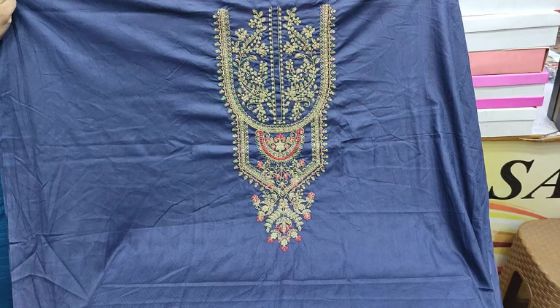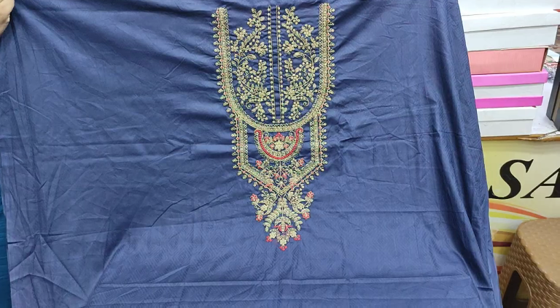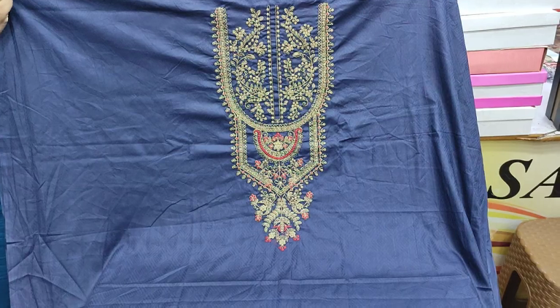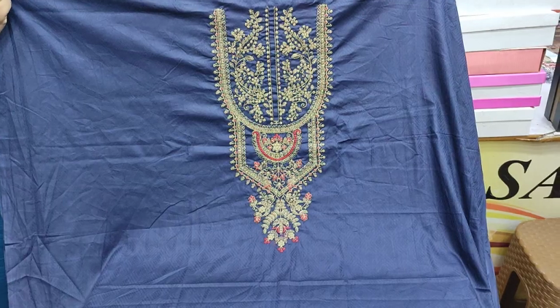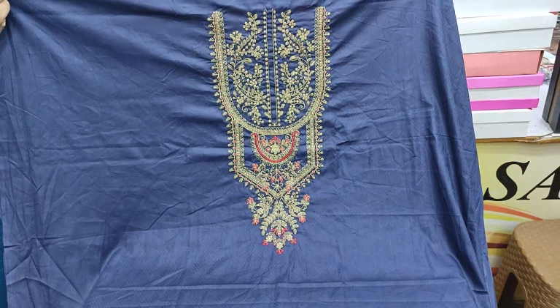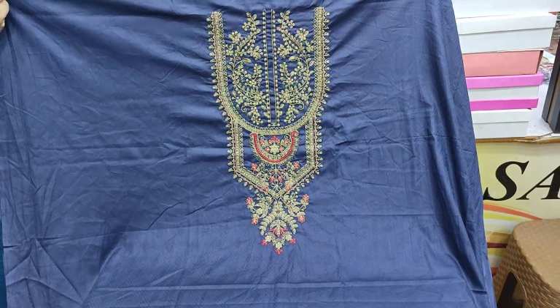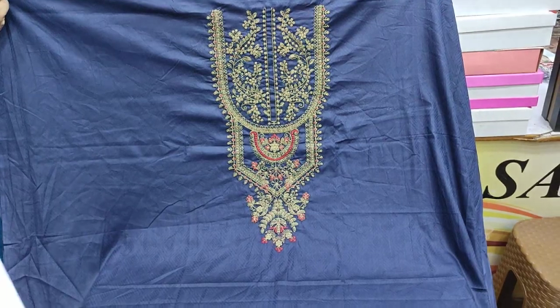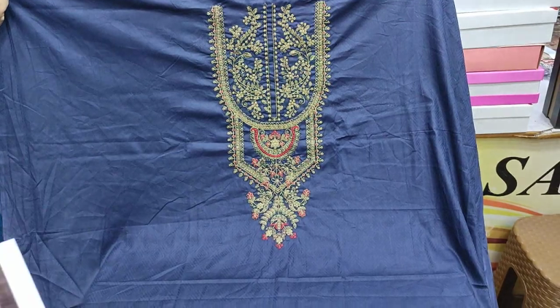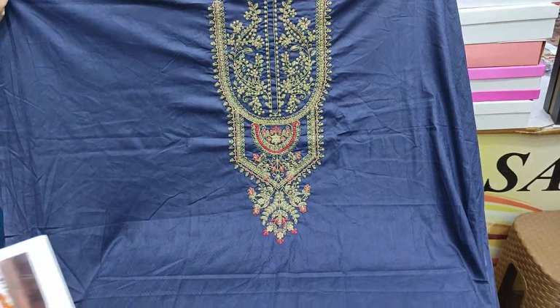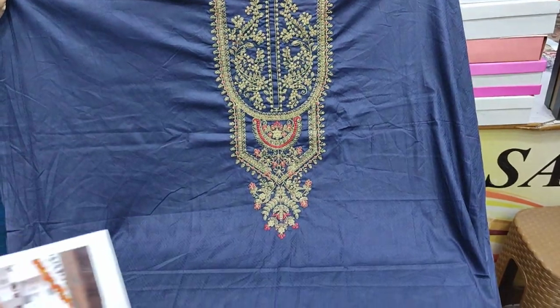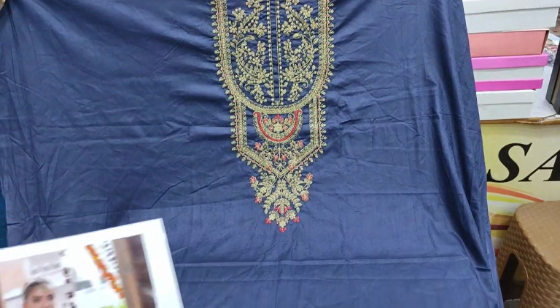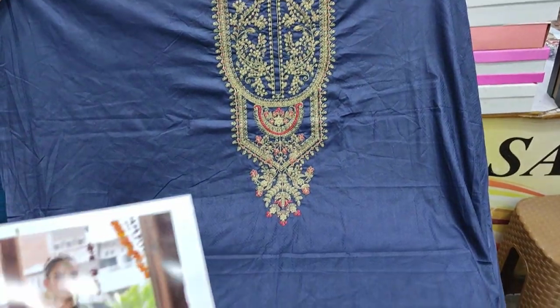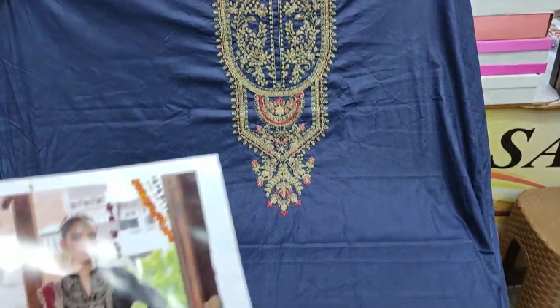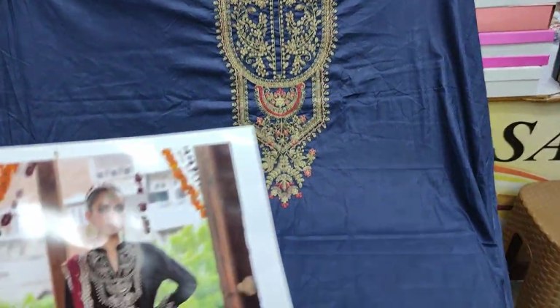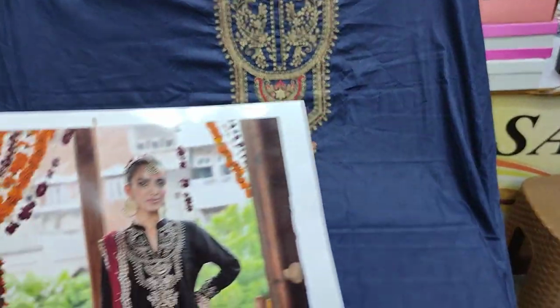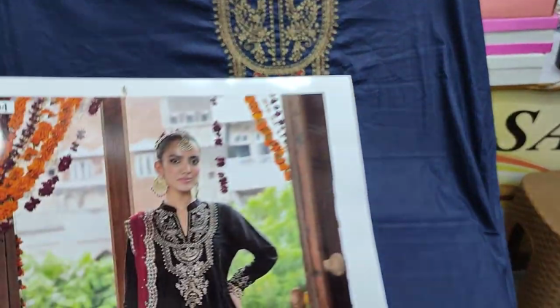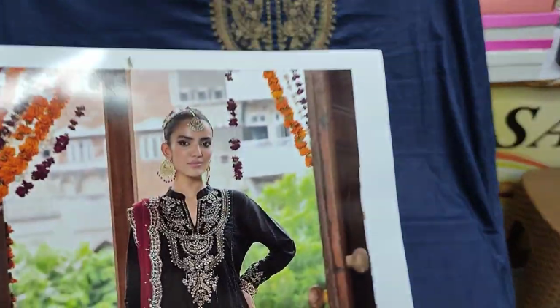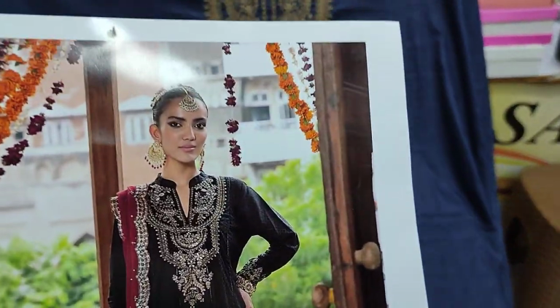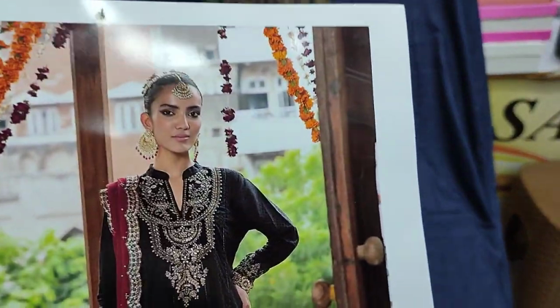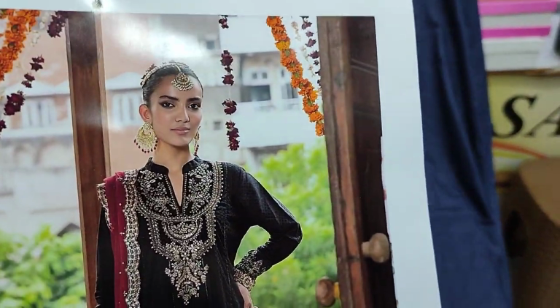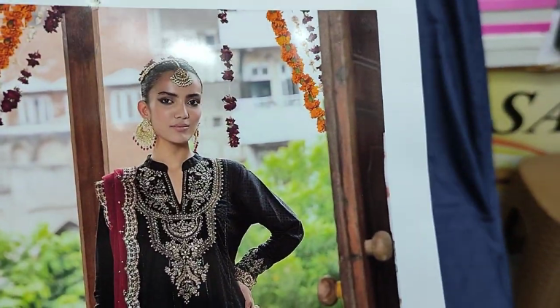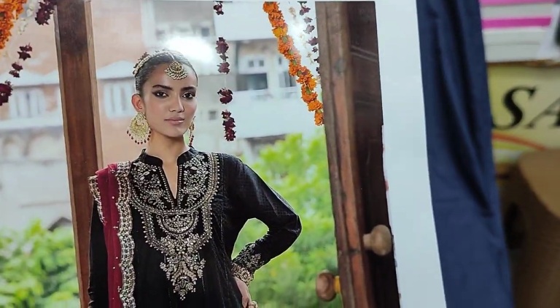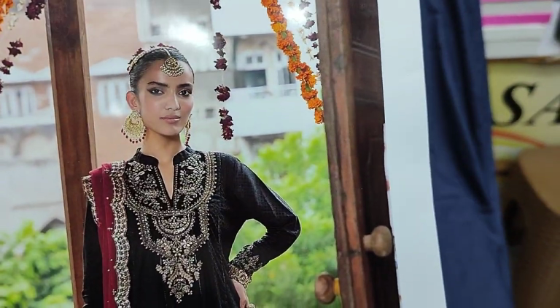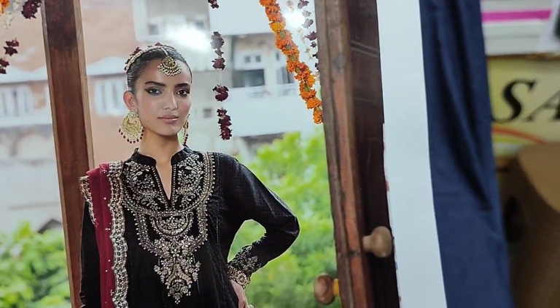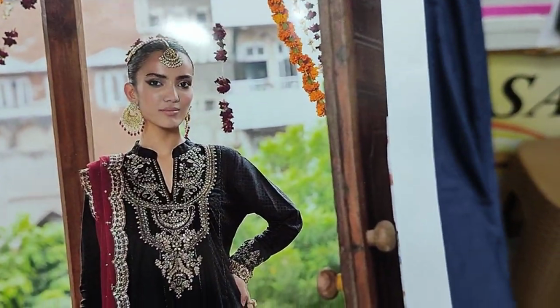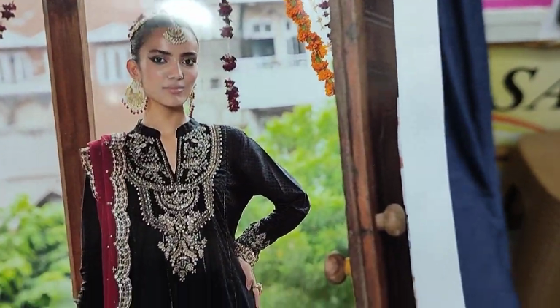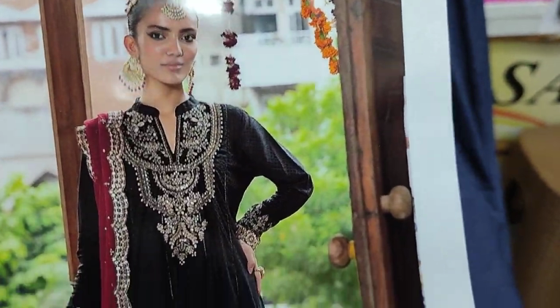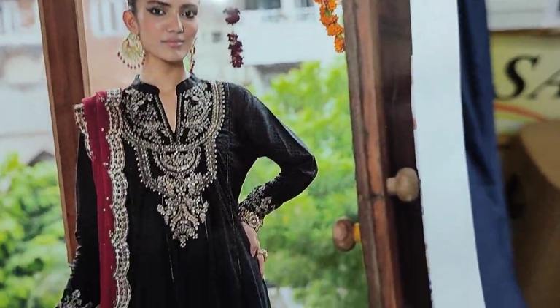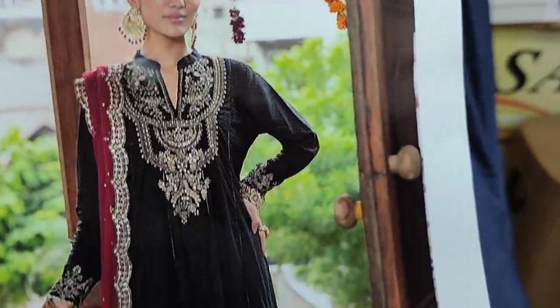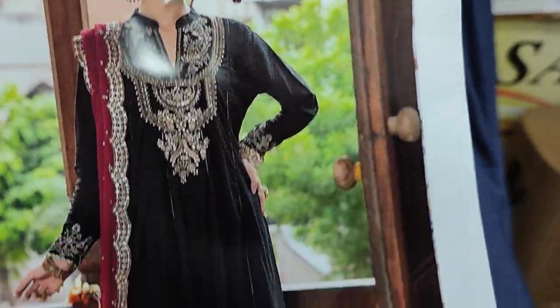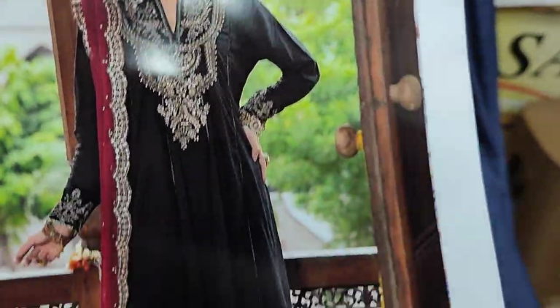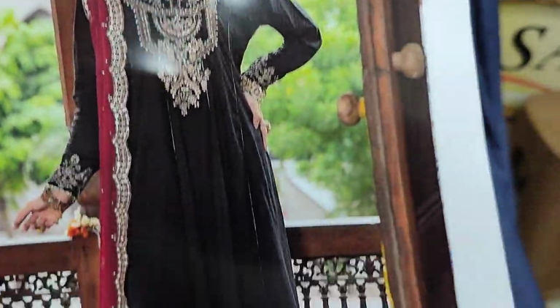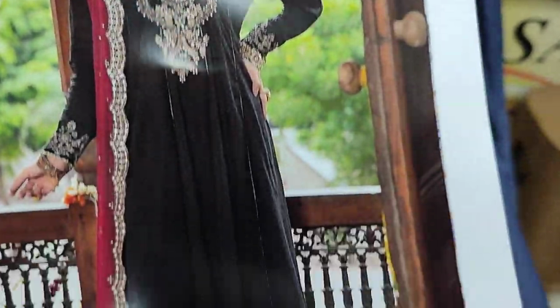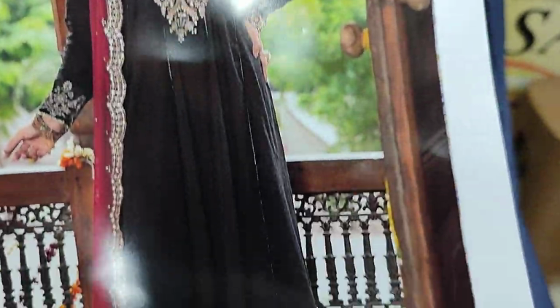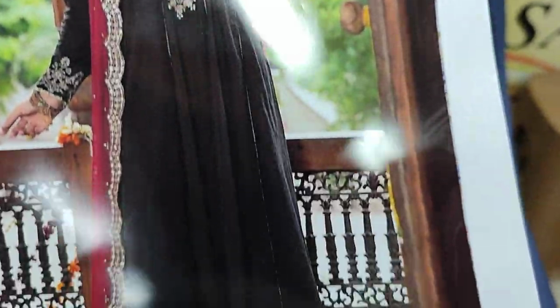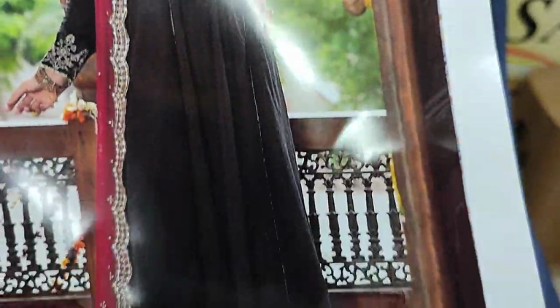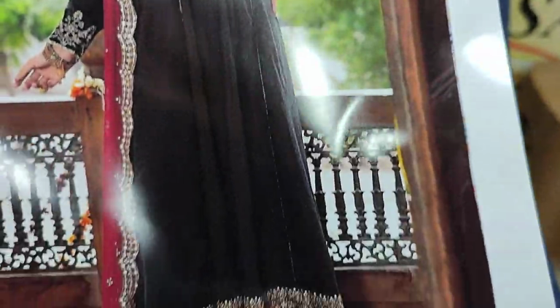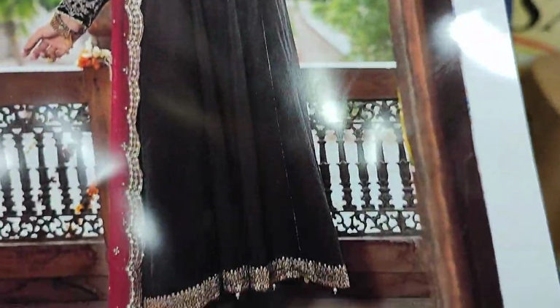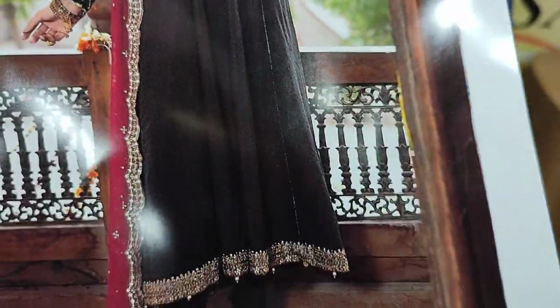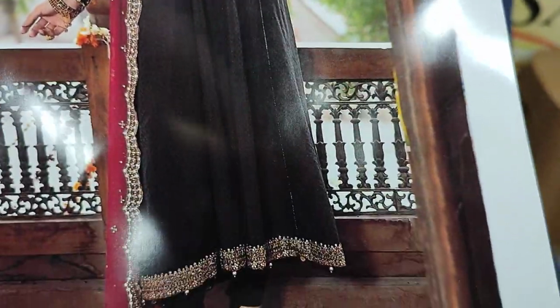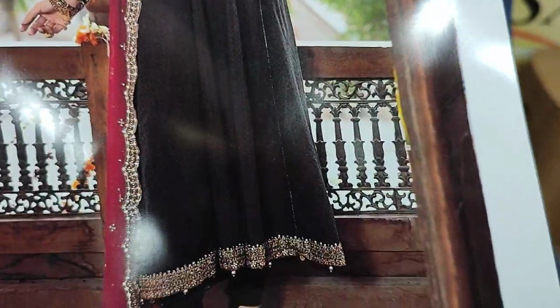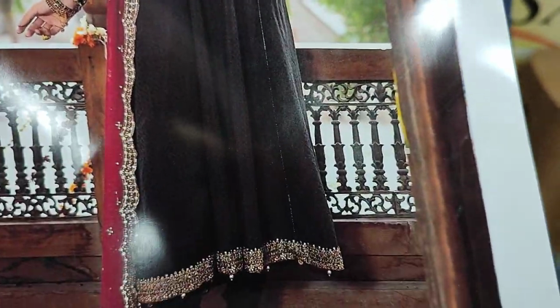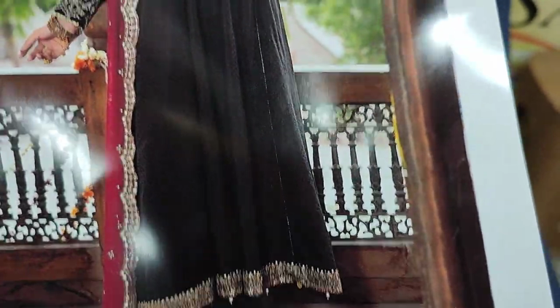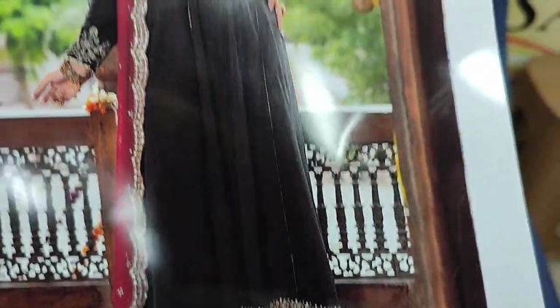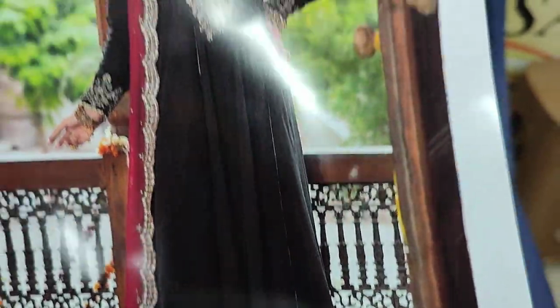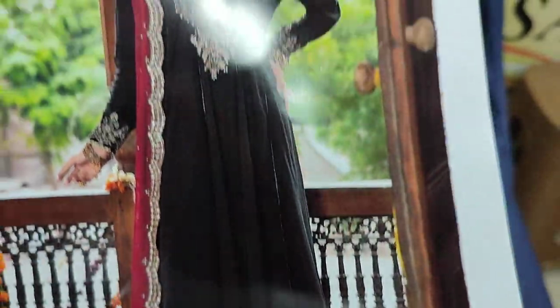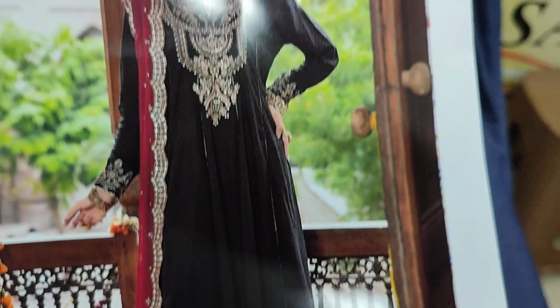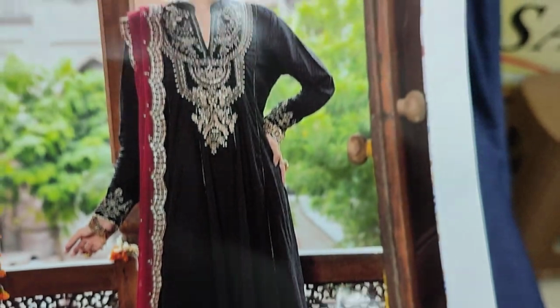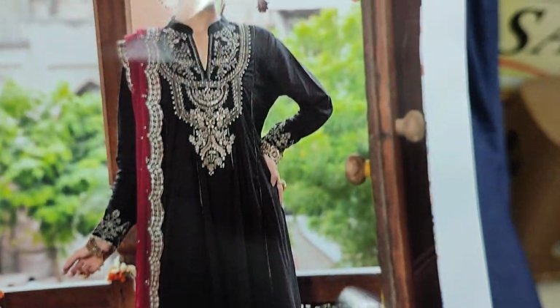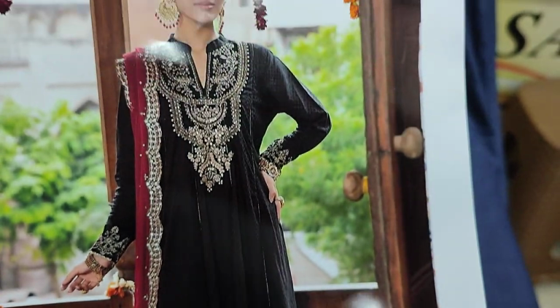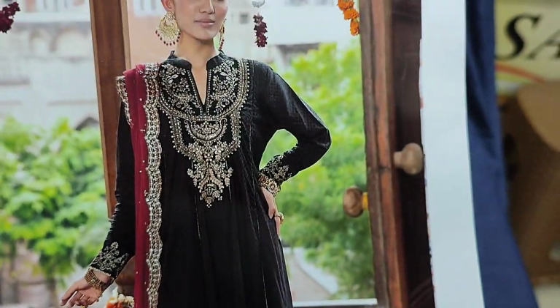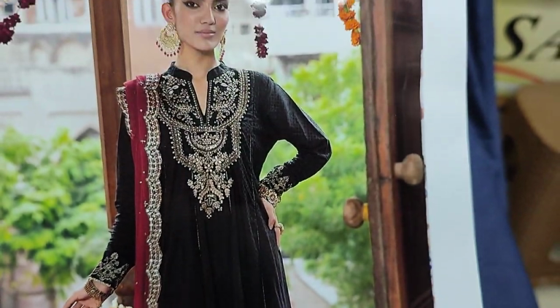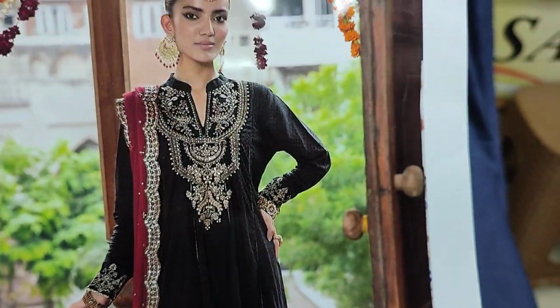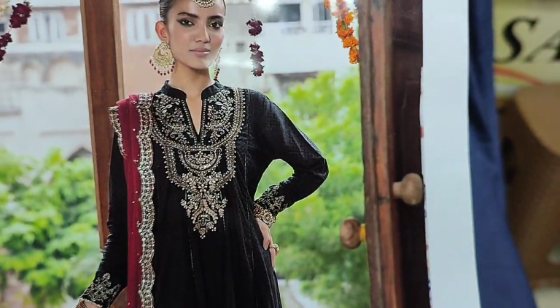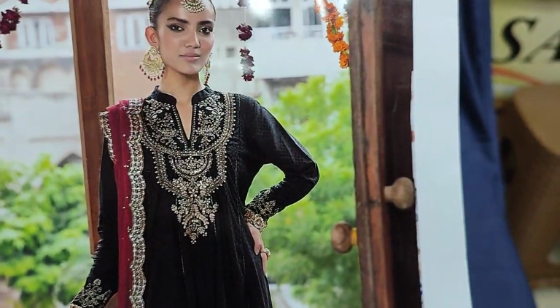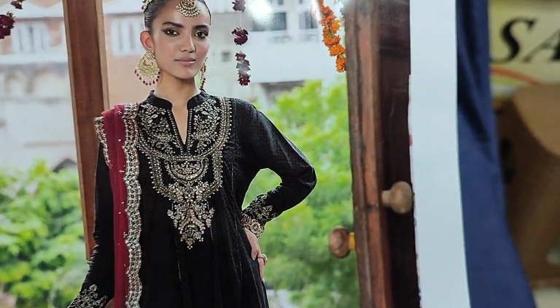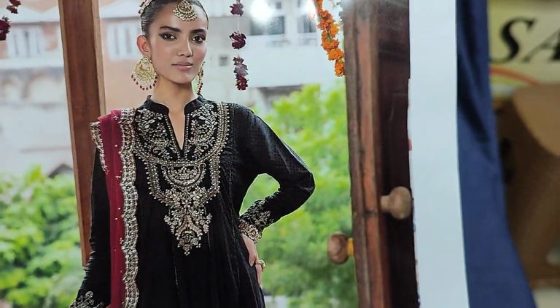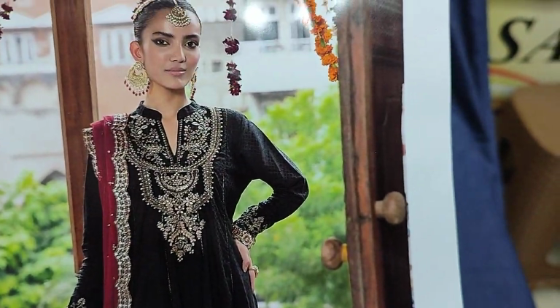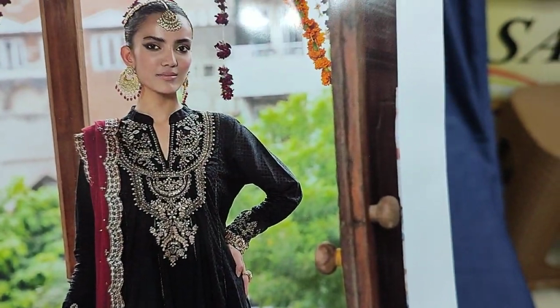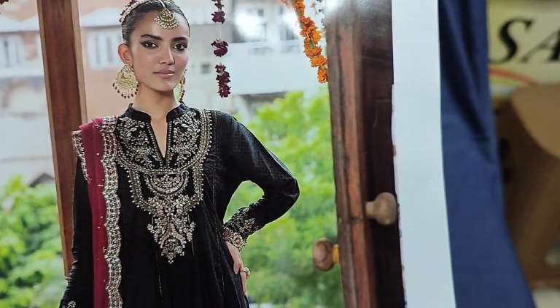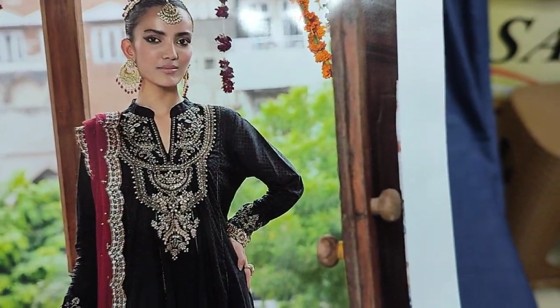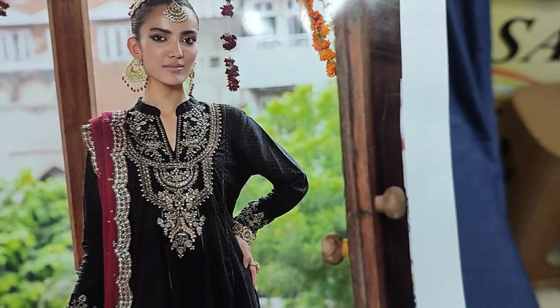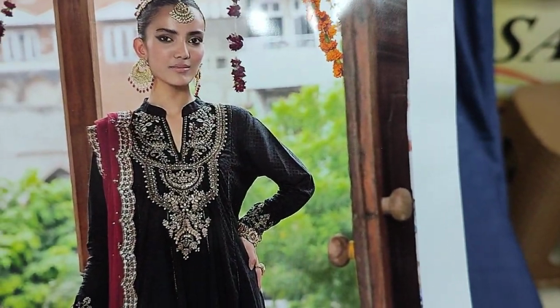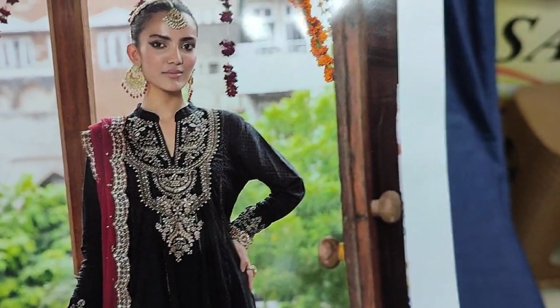Assalamu alaikum everyone. Sikafet collection — here is a fancy design, Mariya Bika.